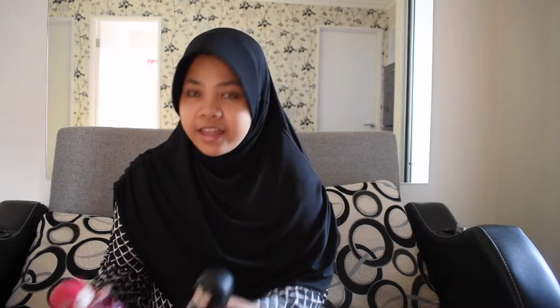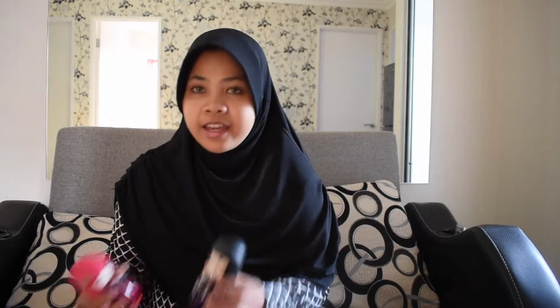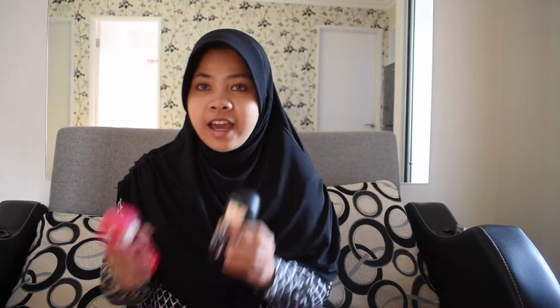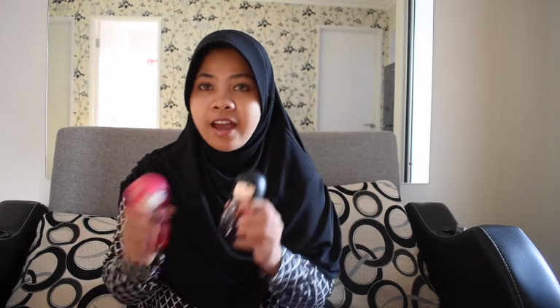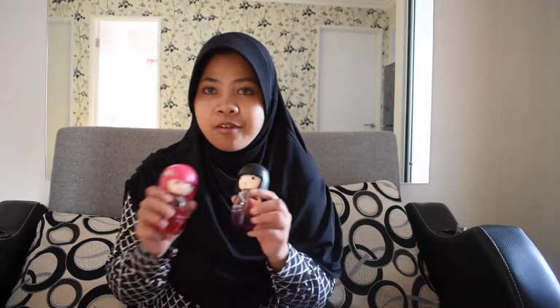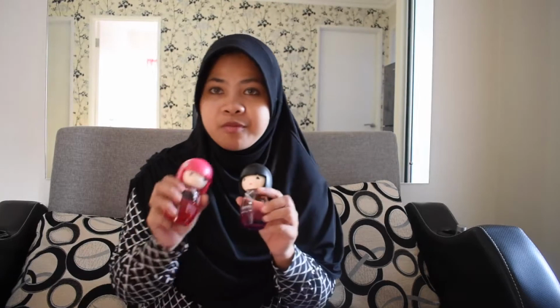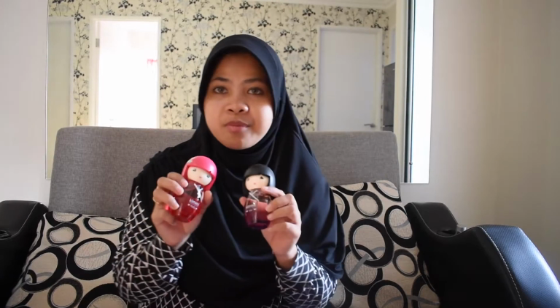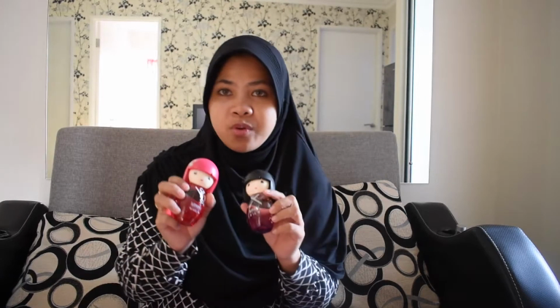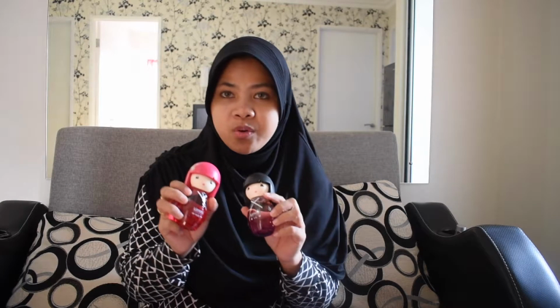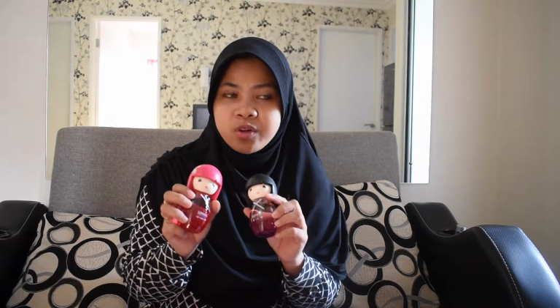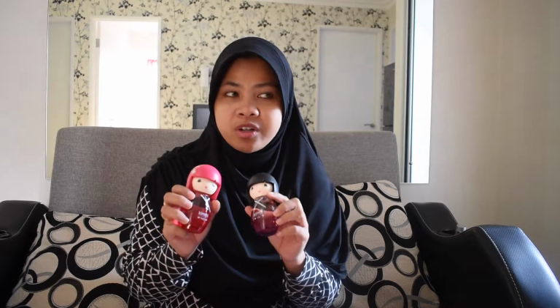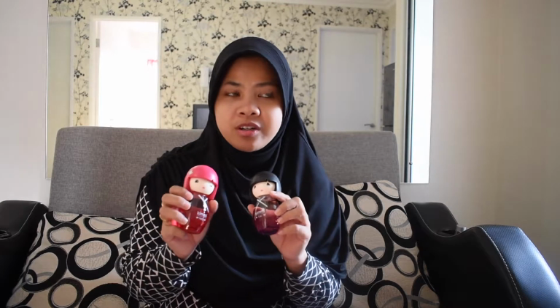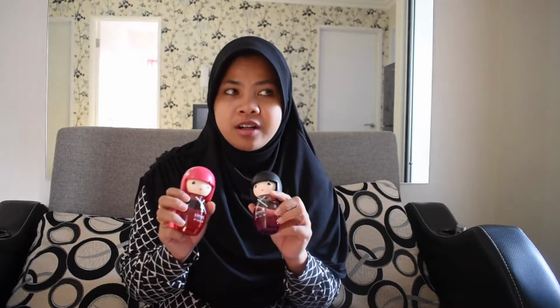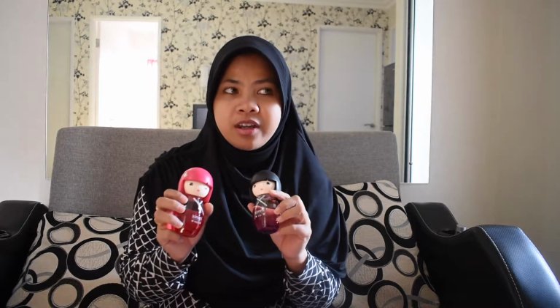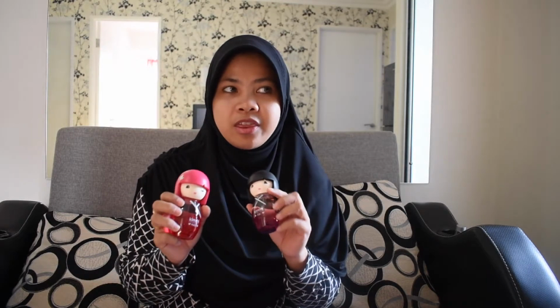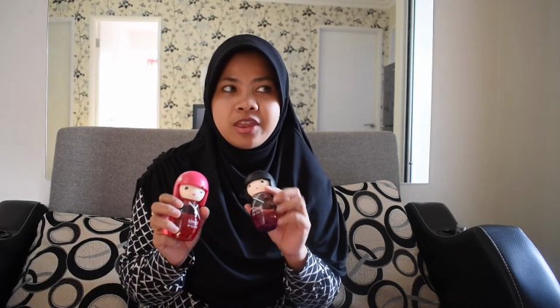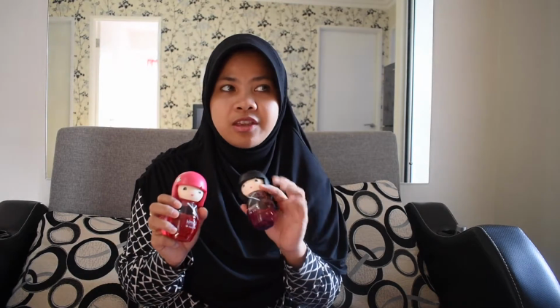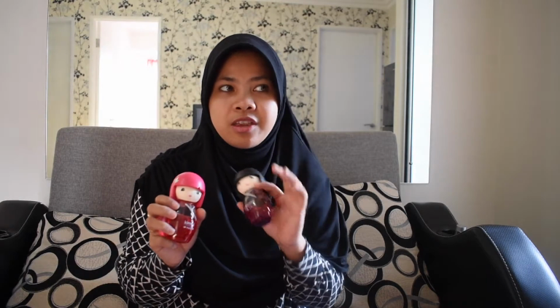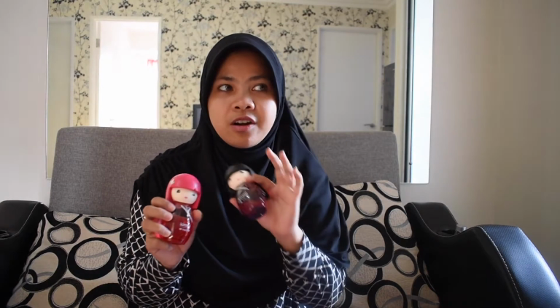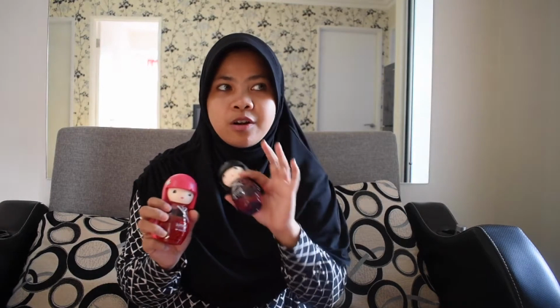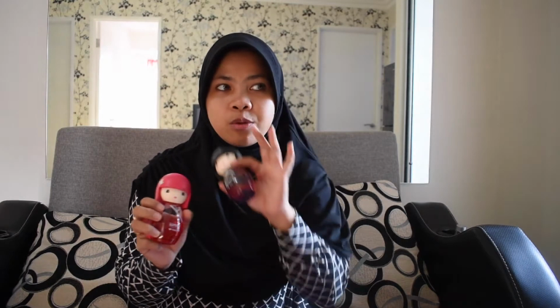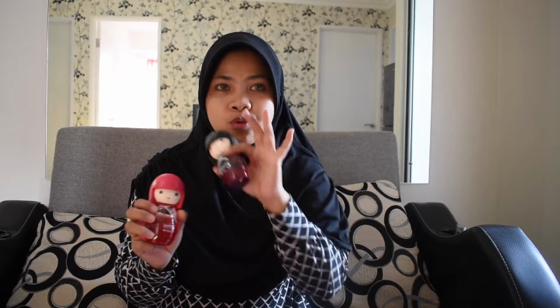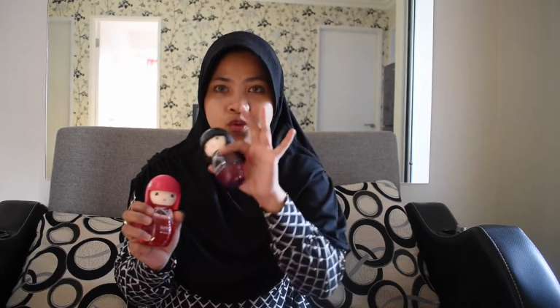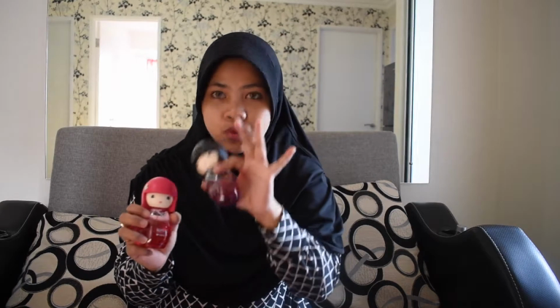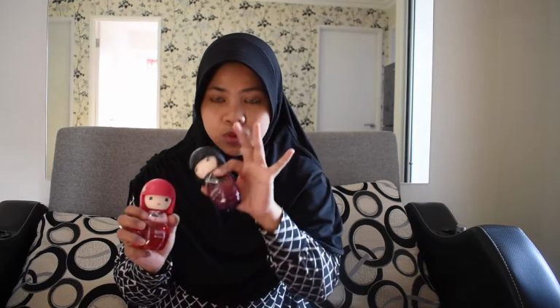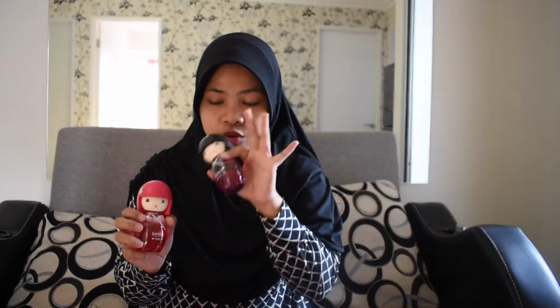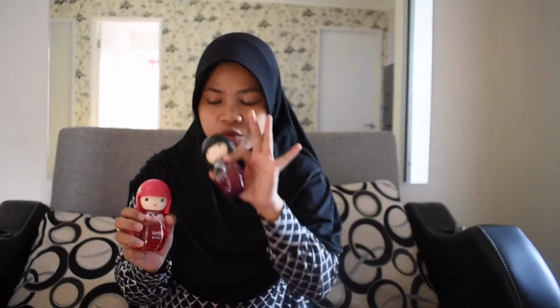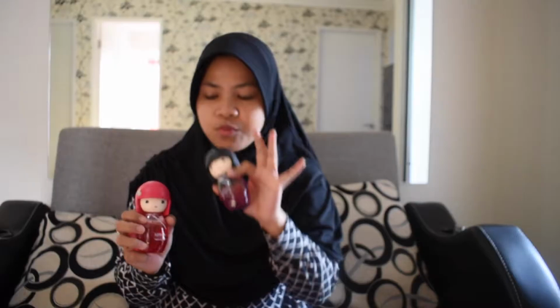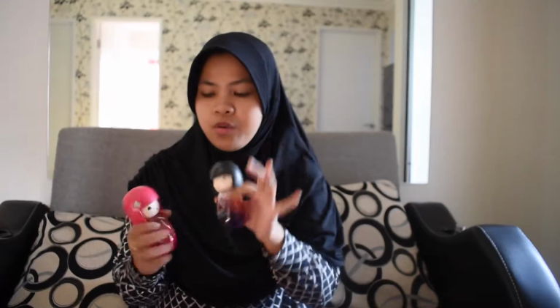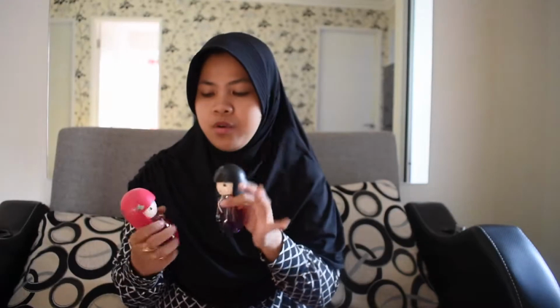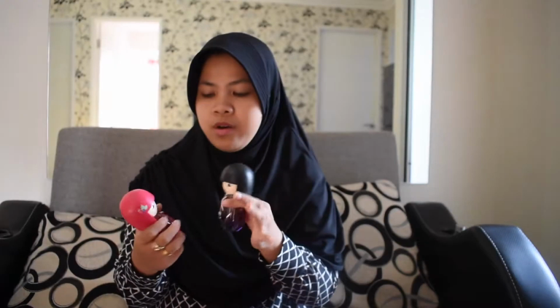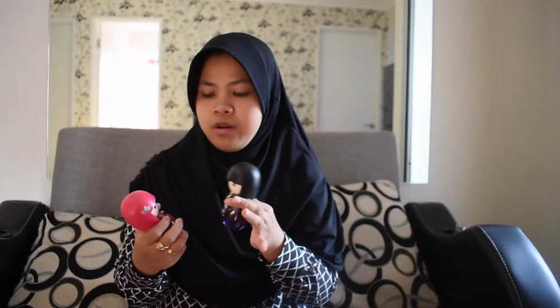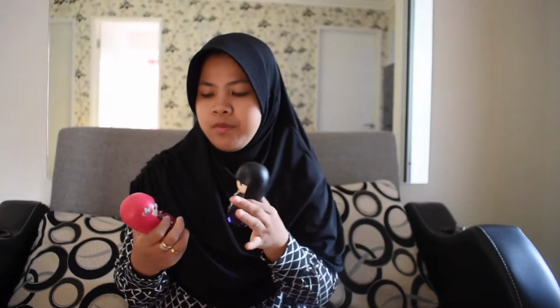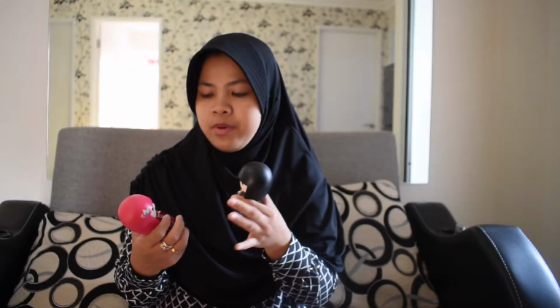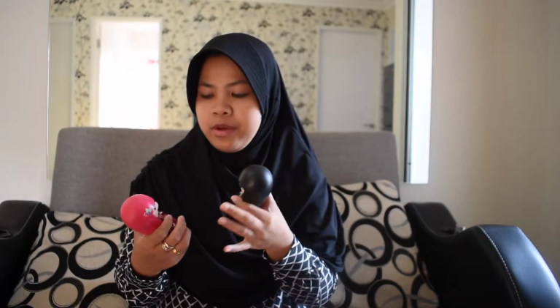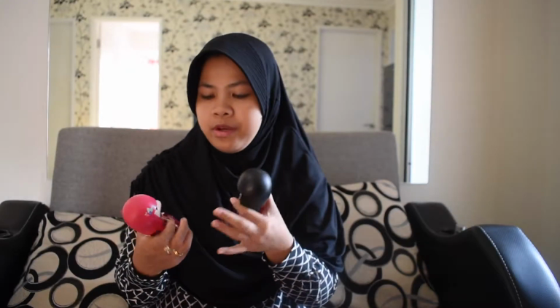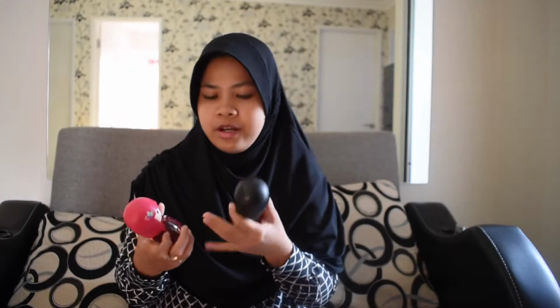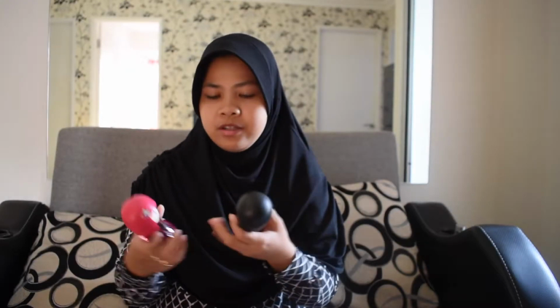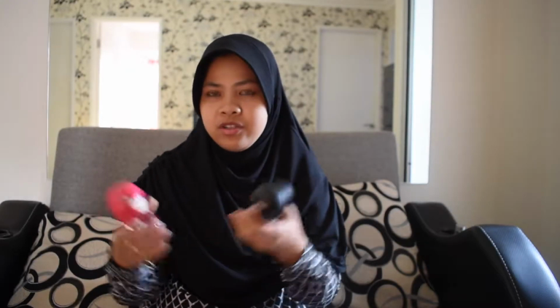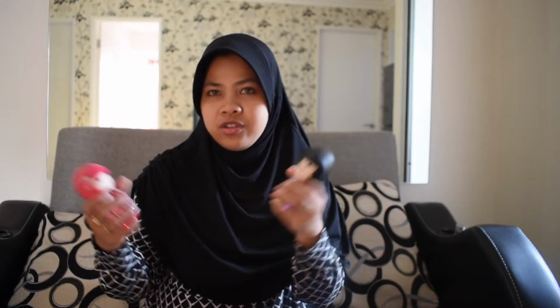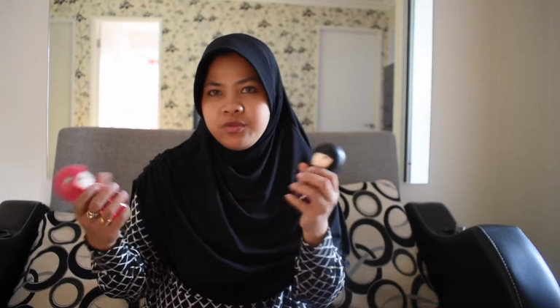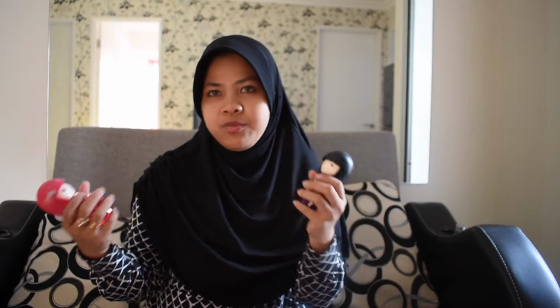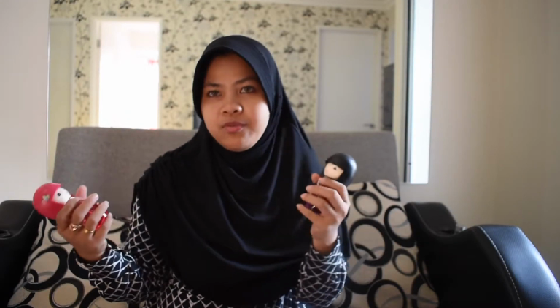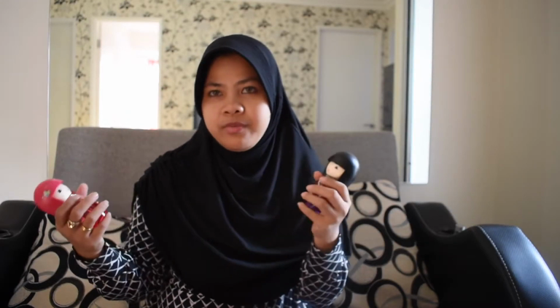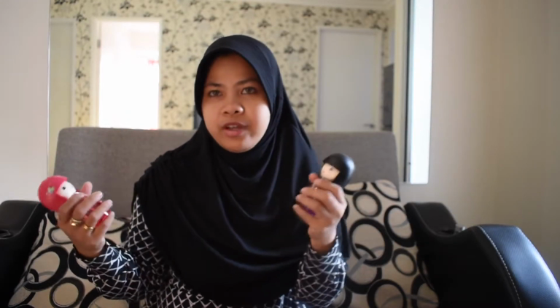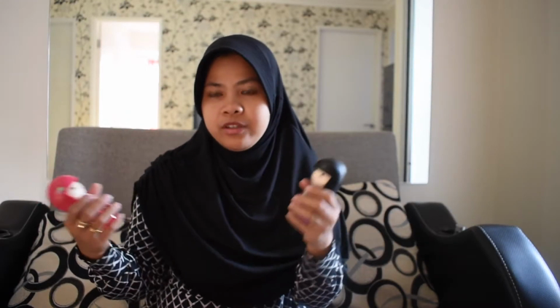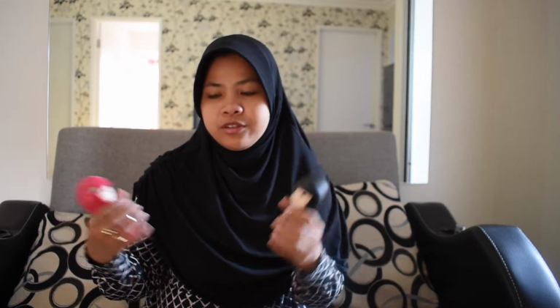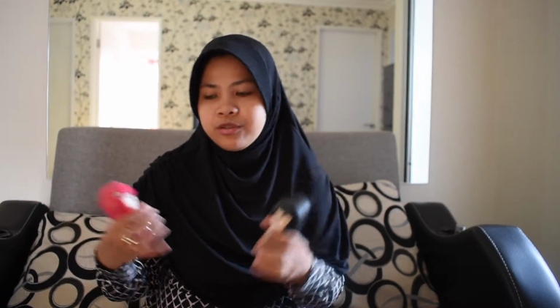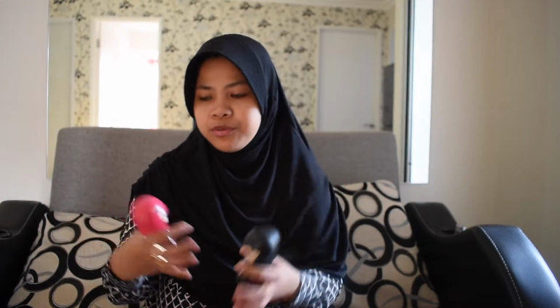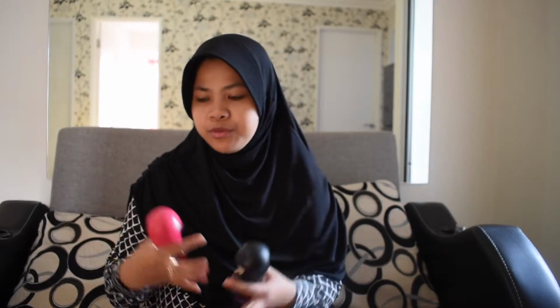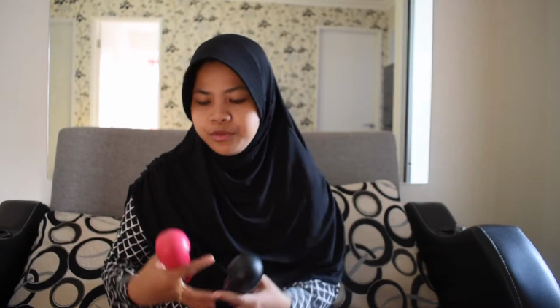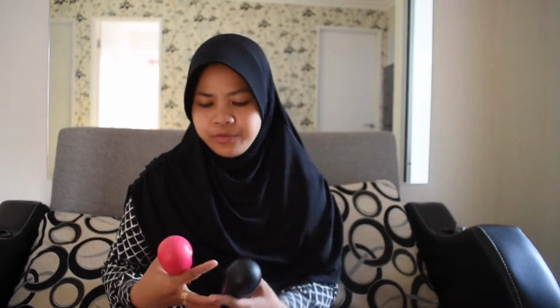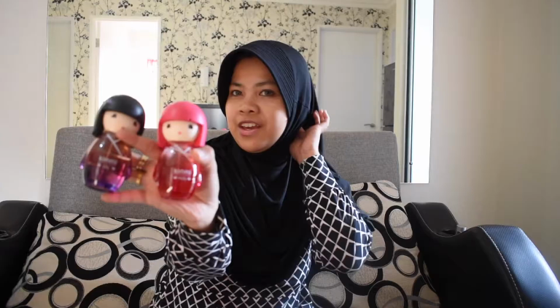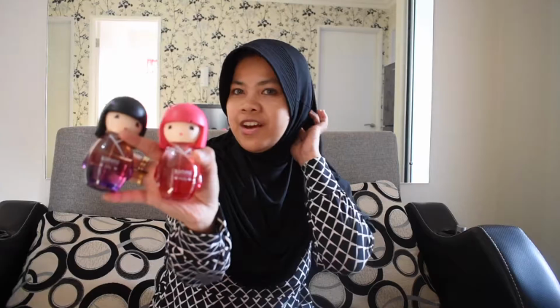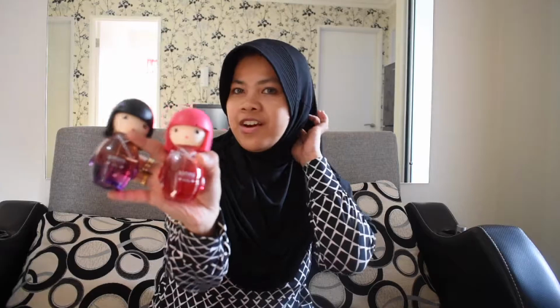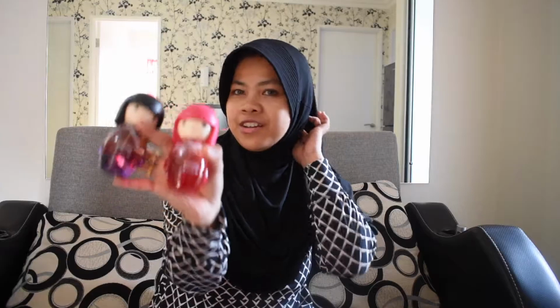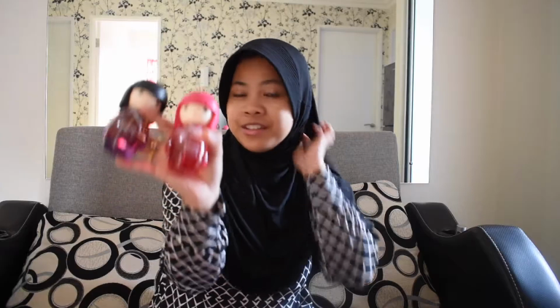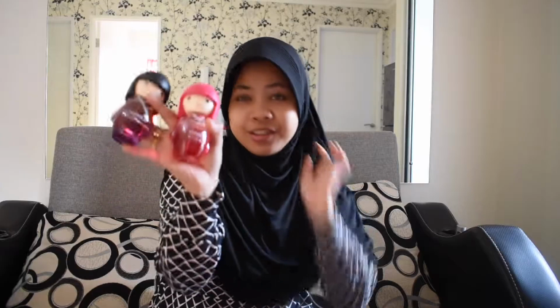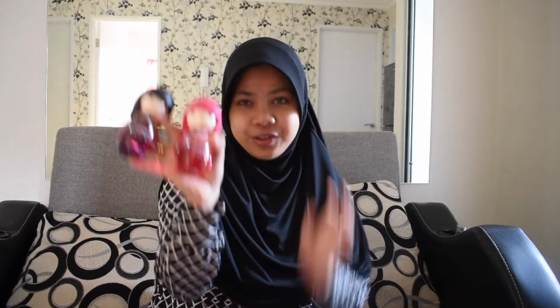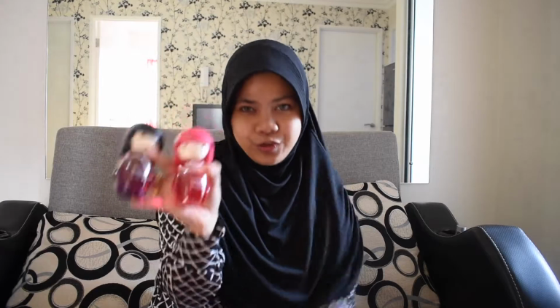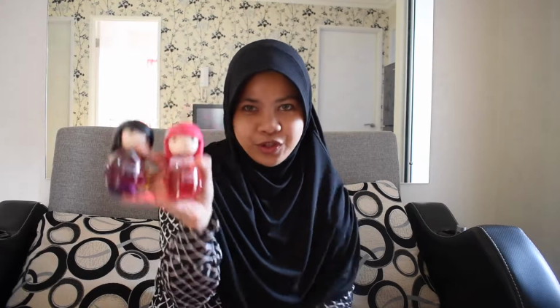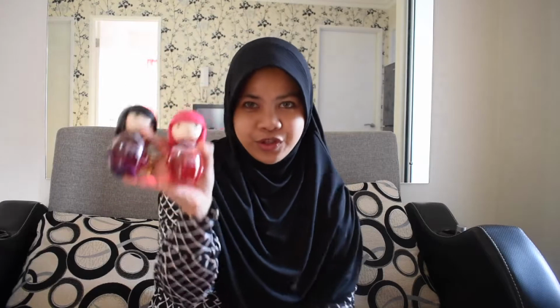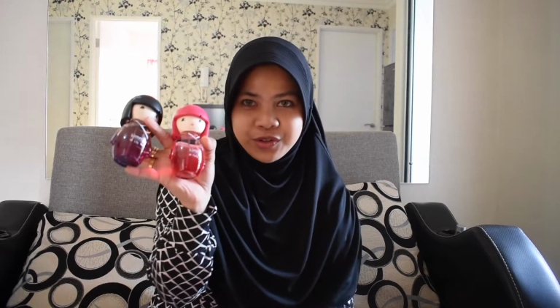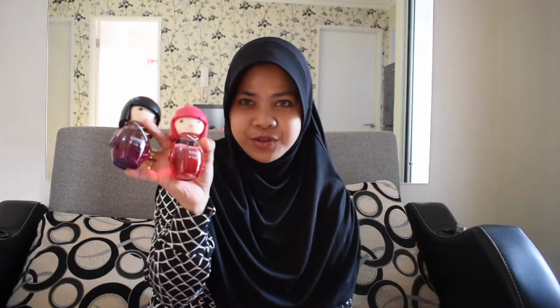They have more — I think there are two more, but I just bought two. They are so cute.